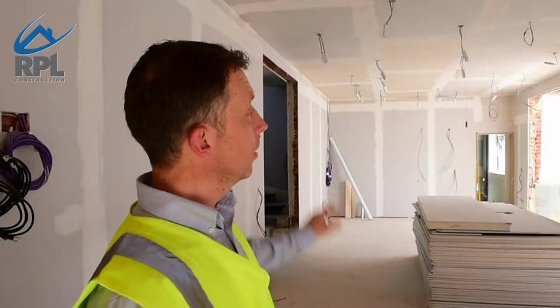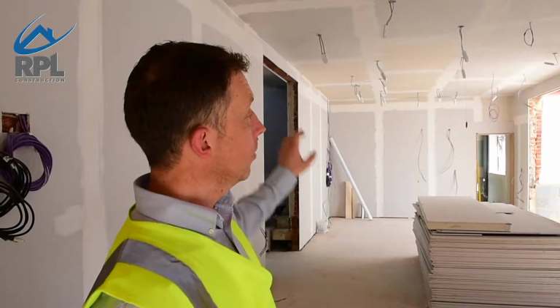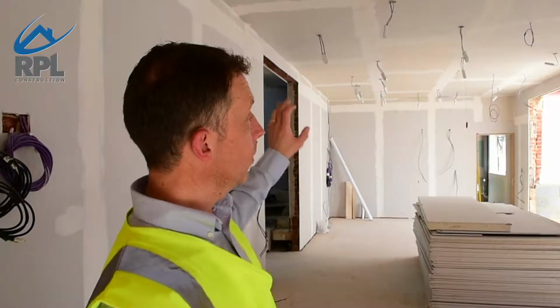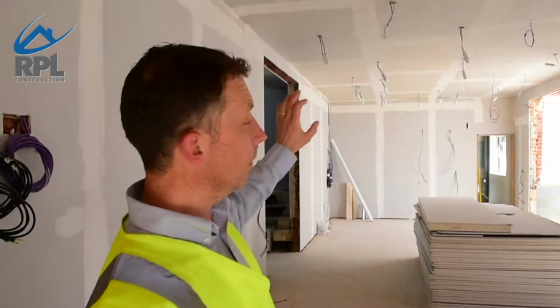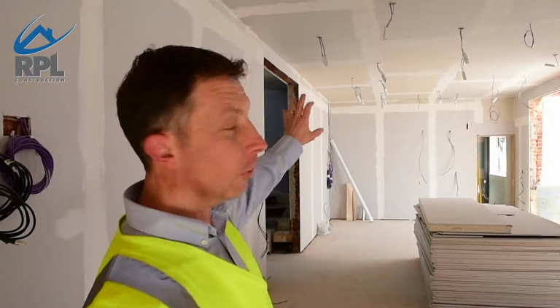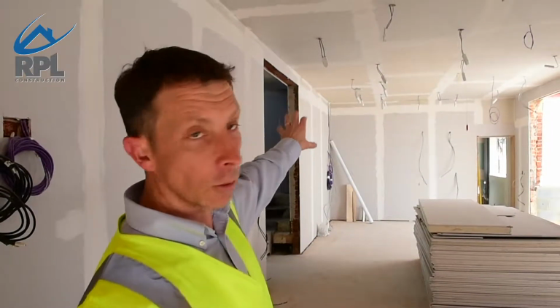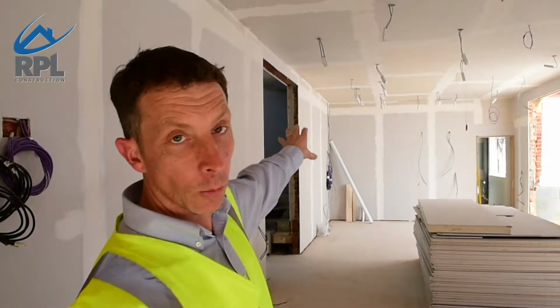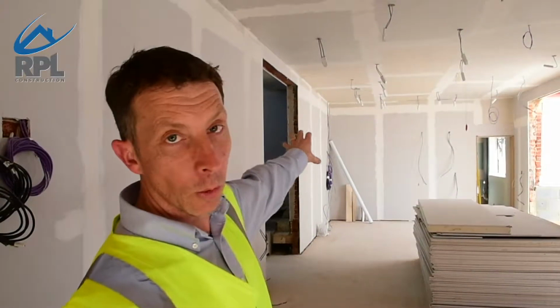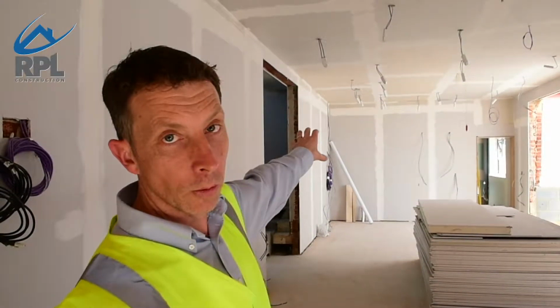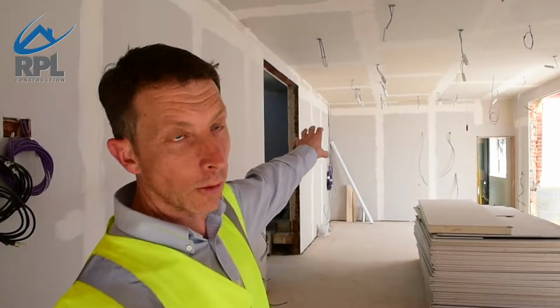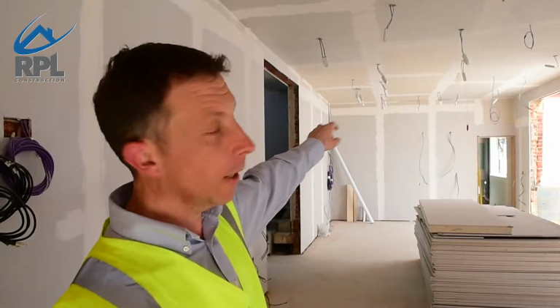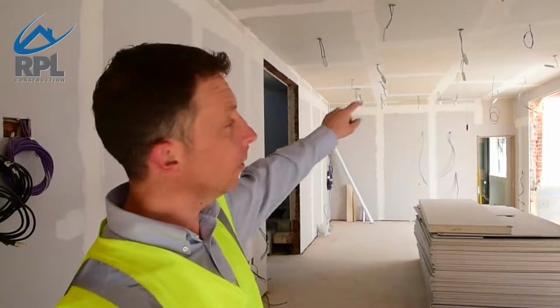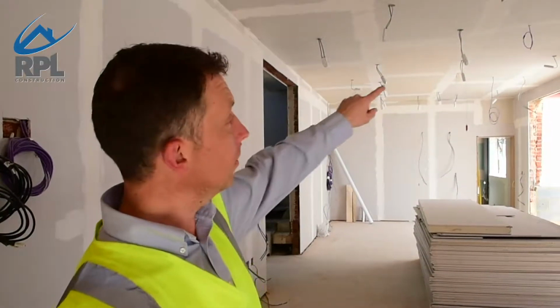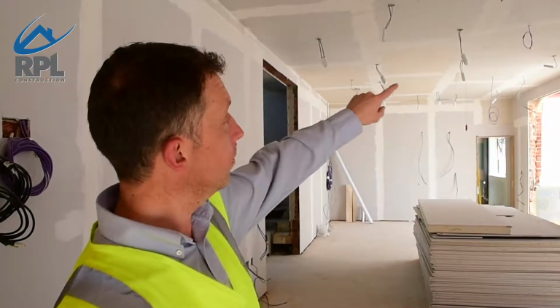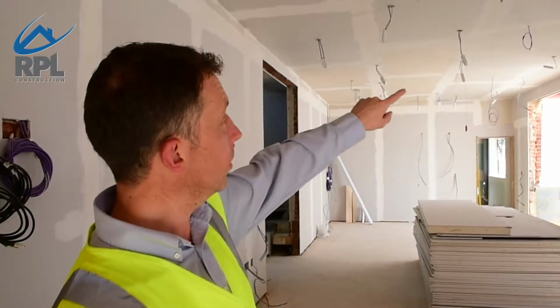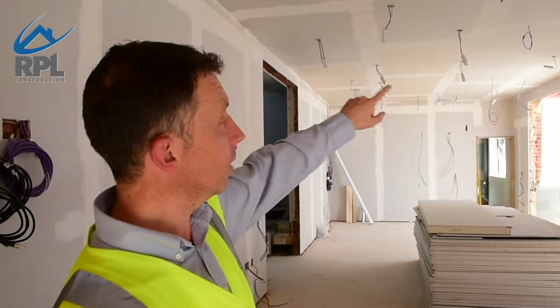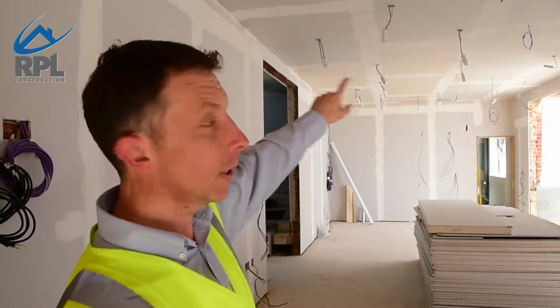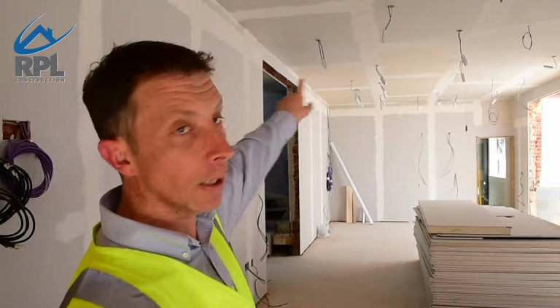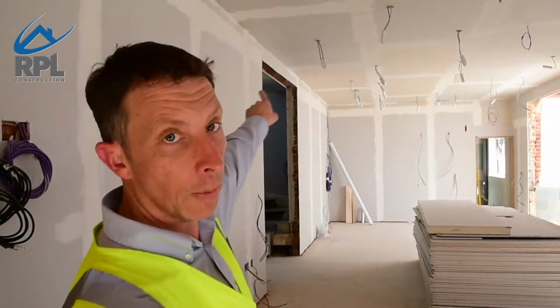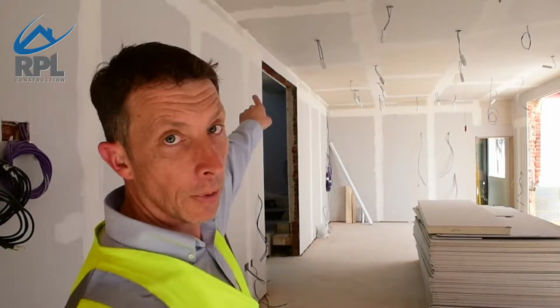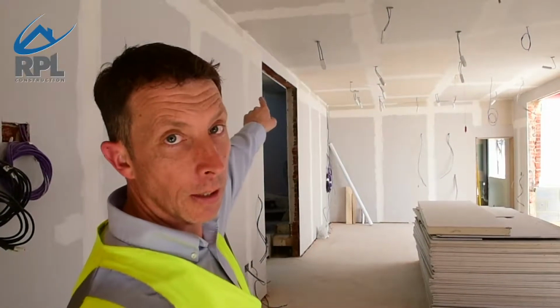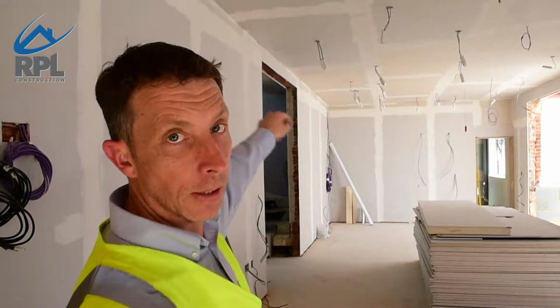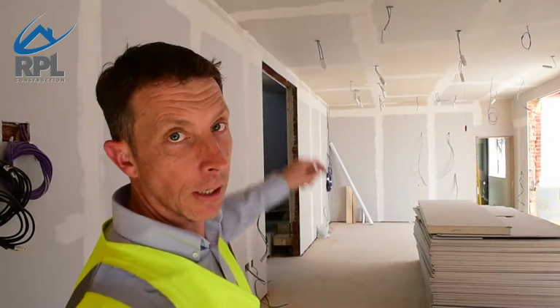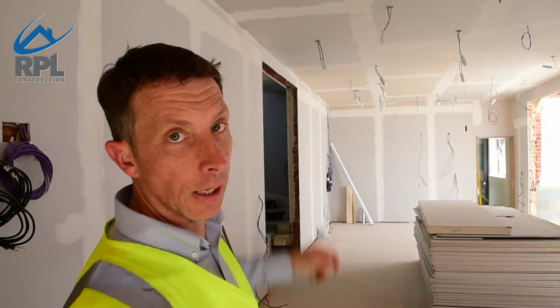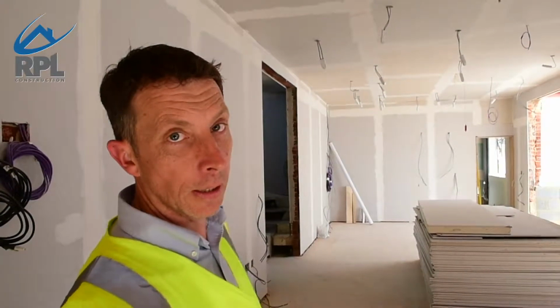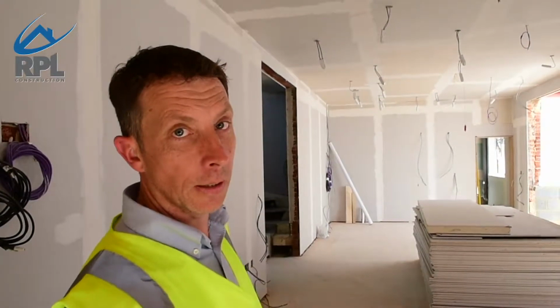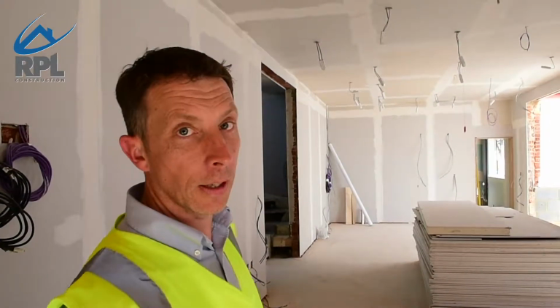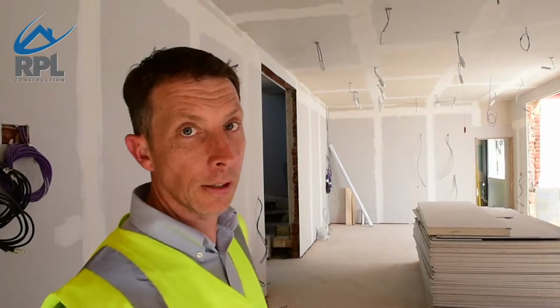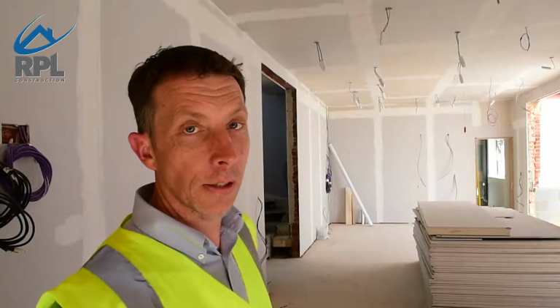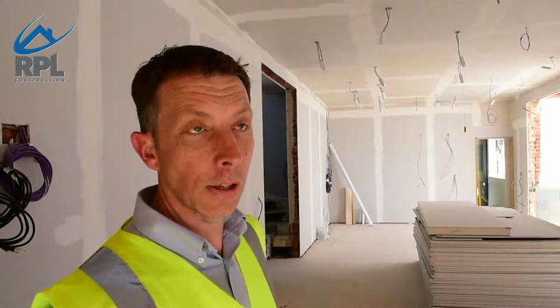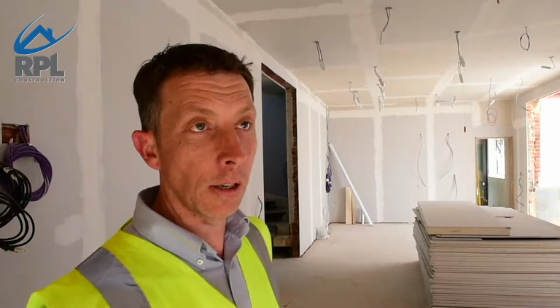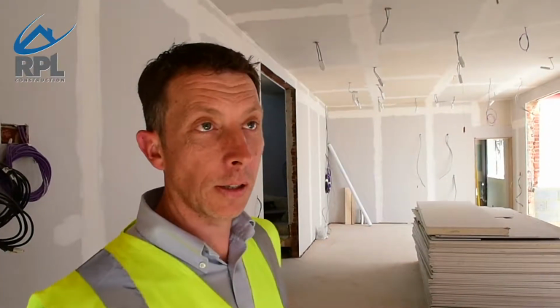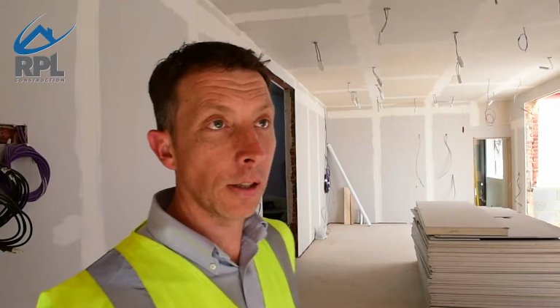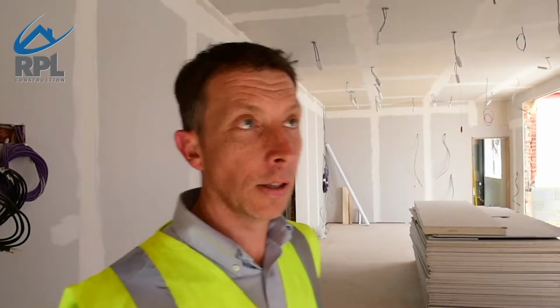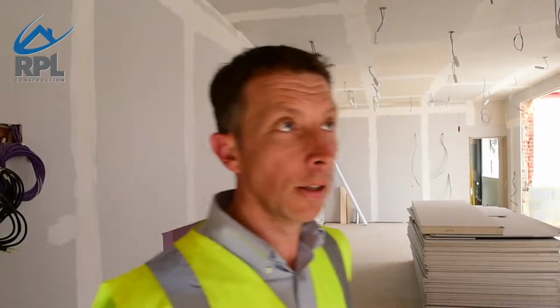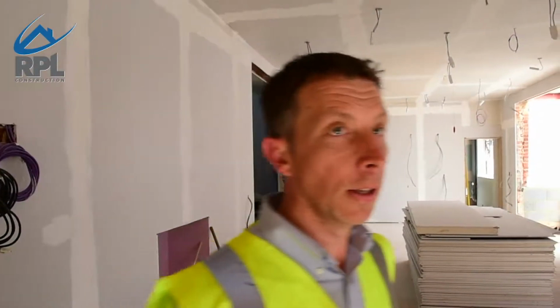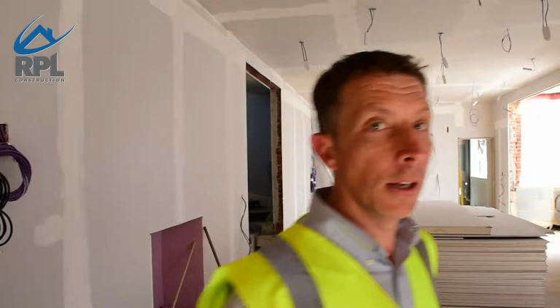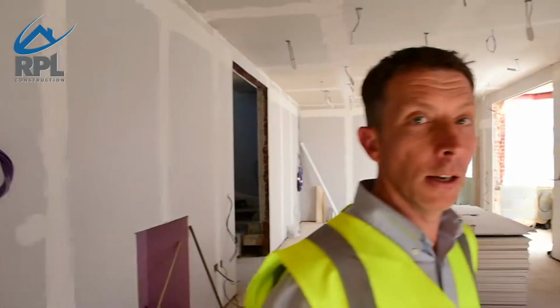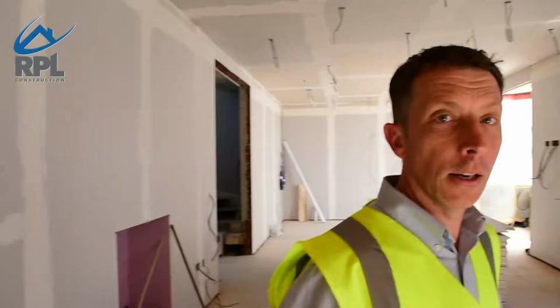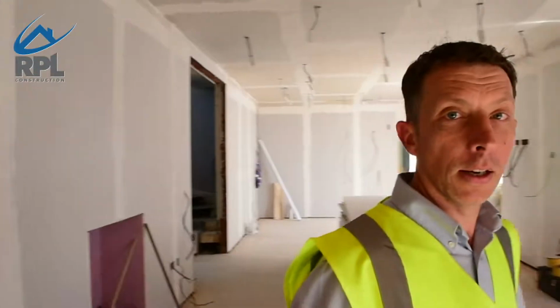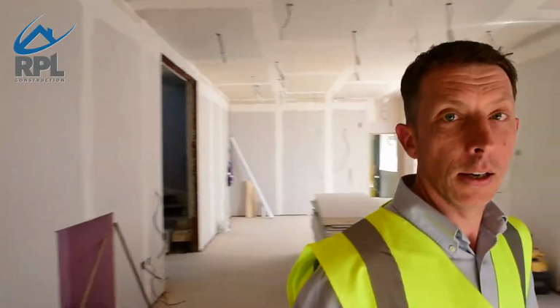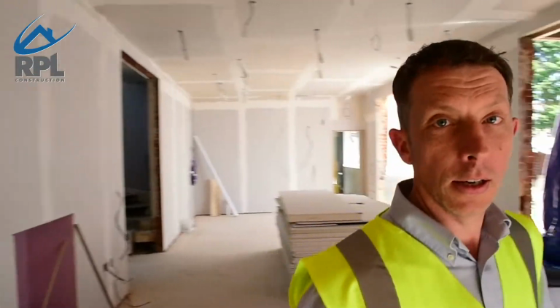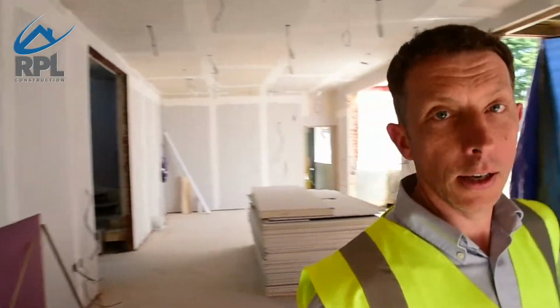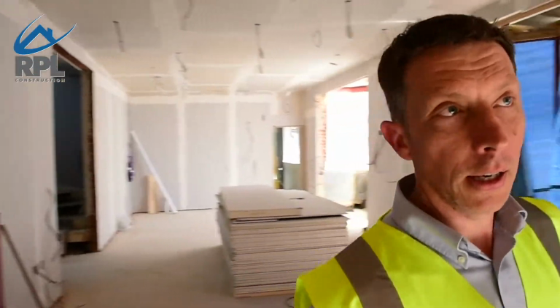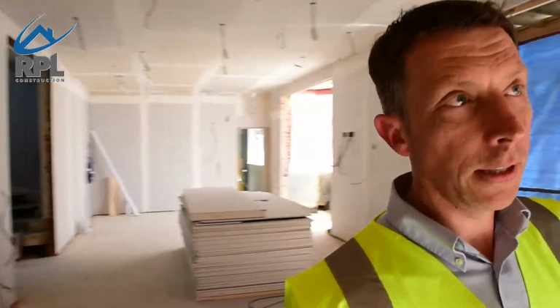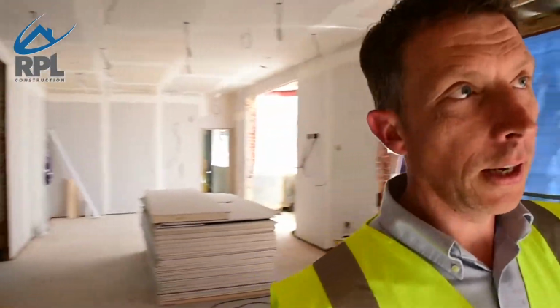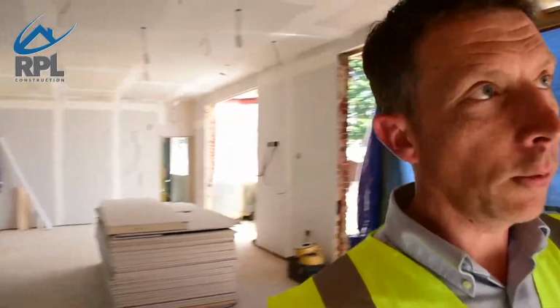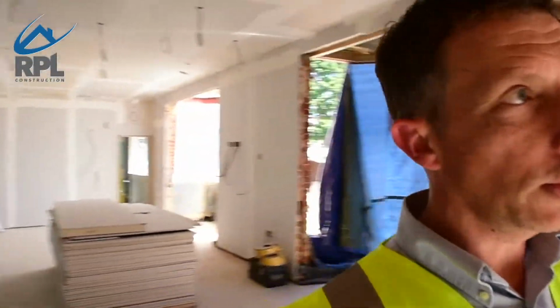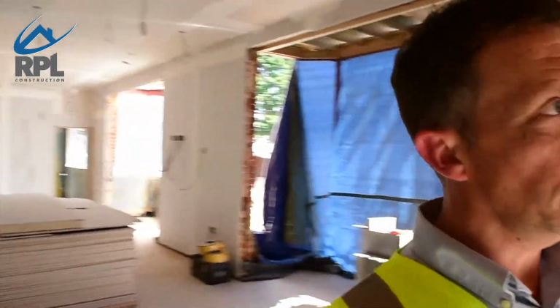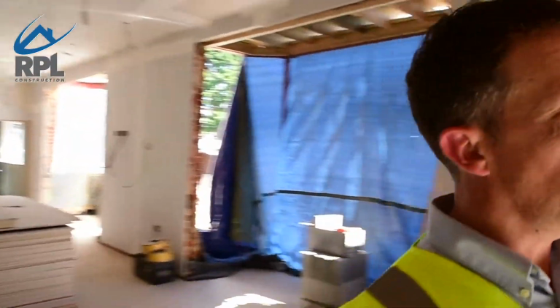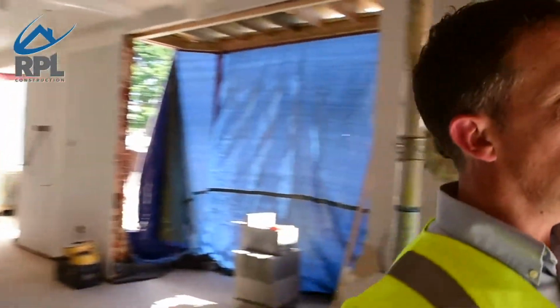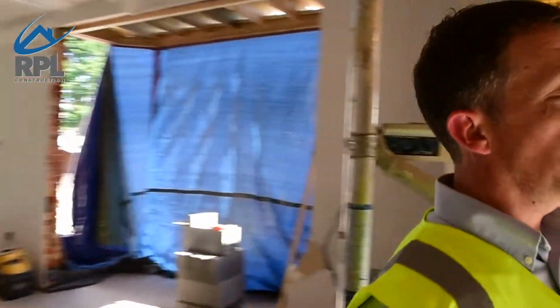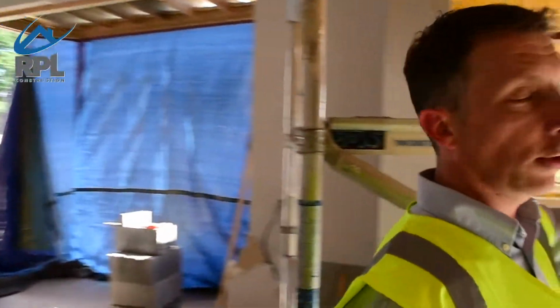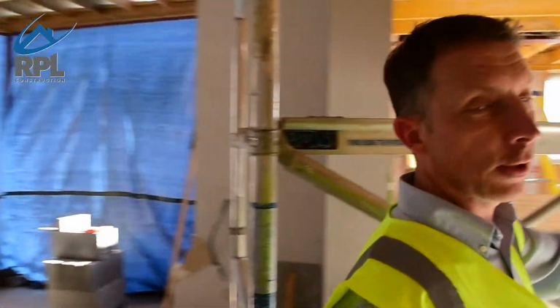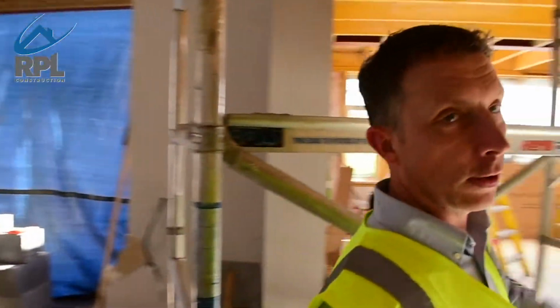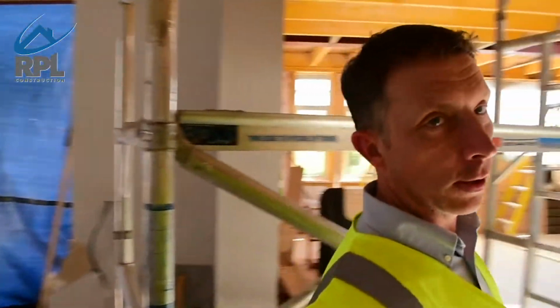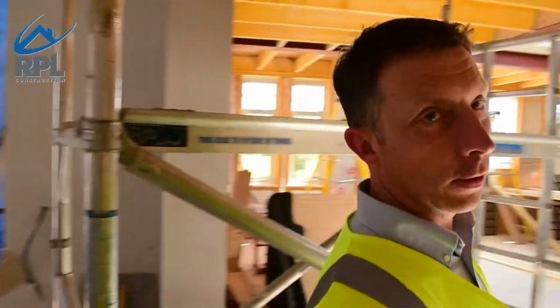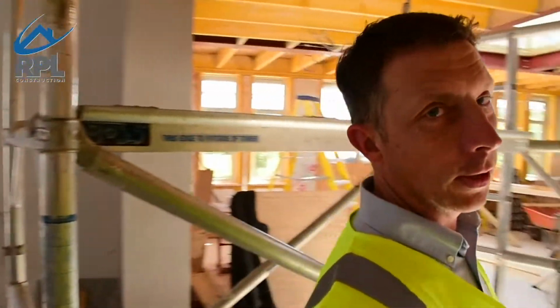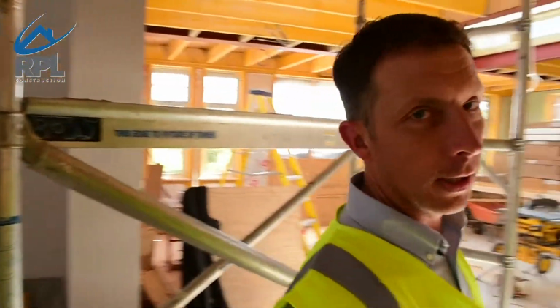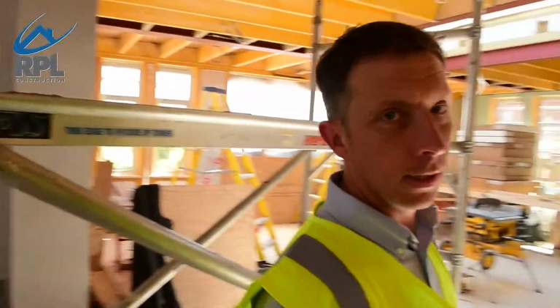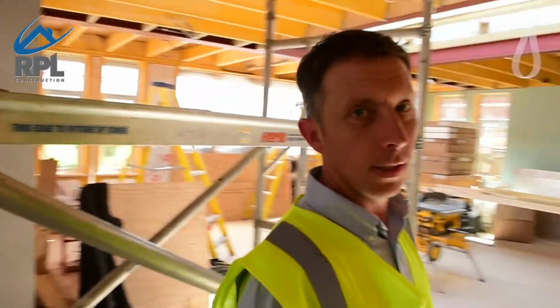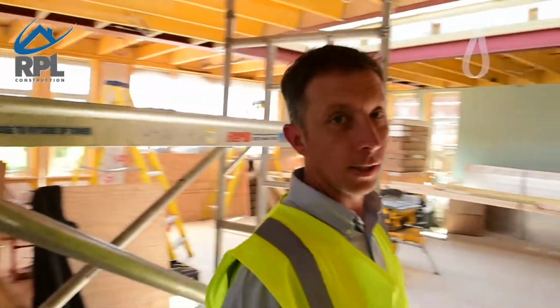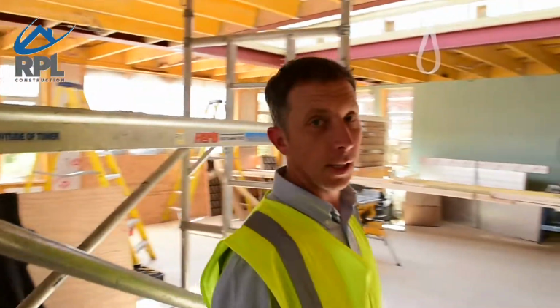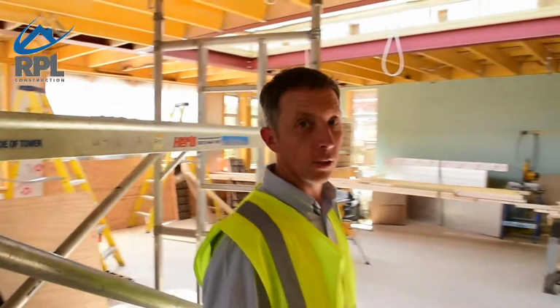We have knocked the wall down, put the steel up in the ceiling as discussed, and now we've started on the extension.